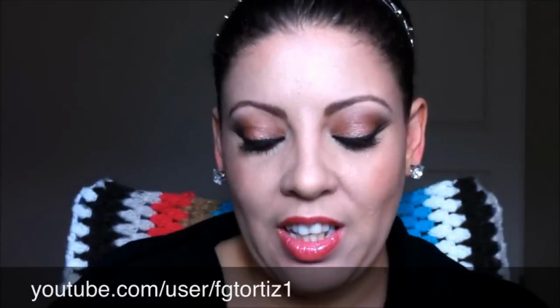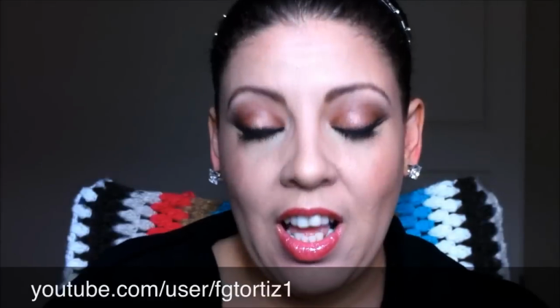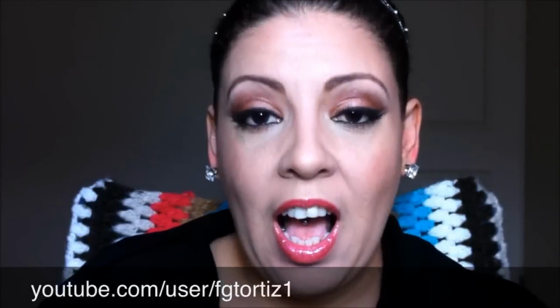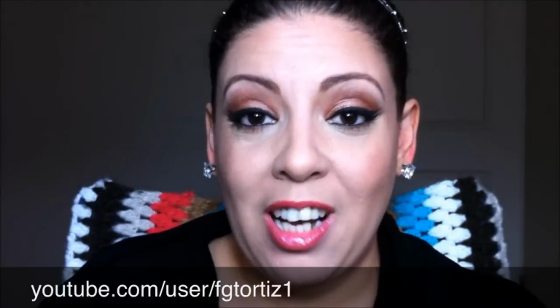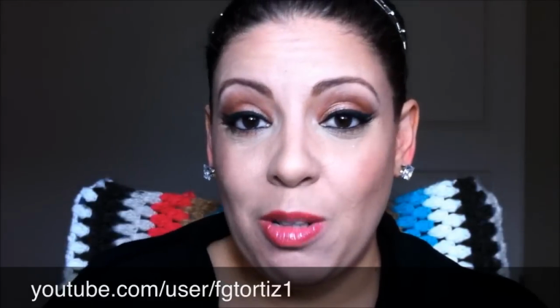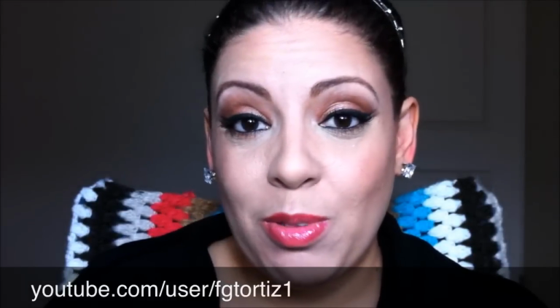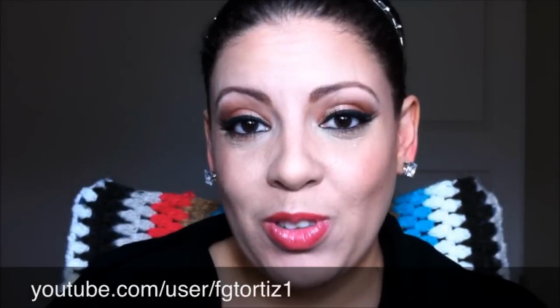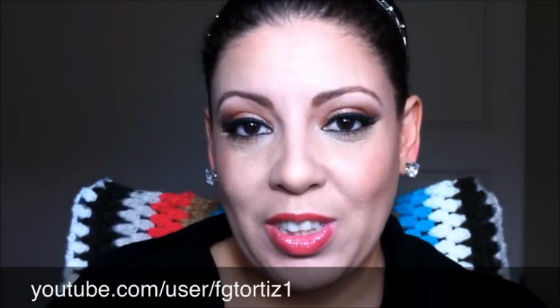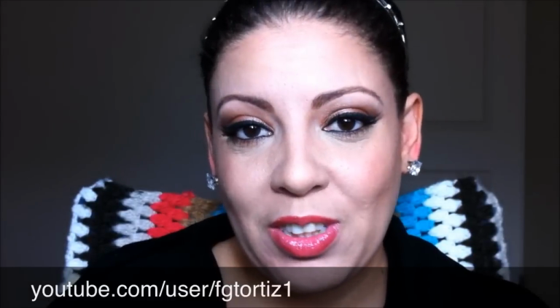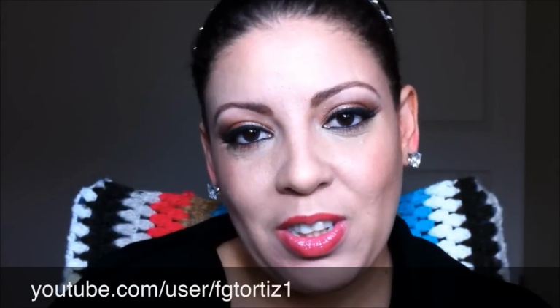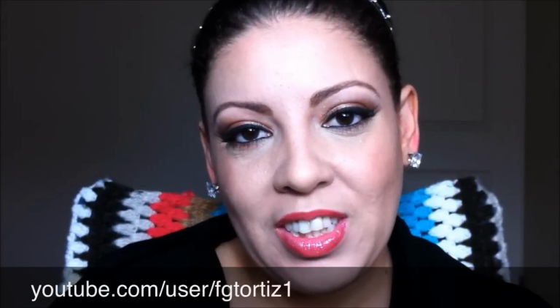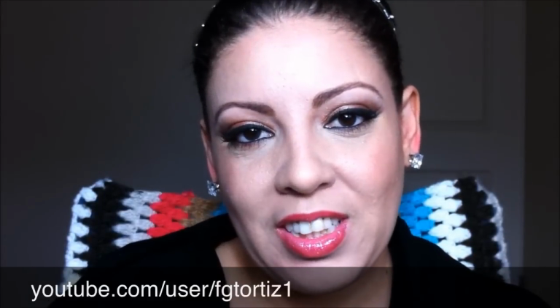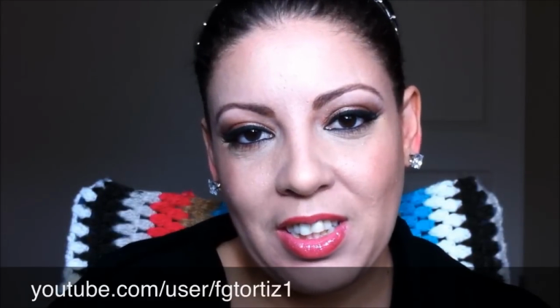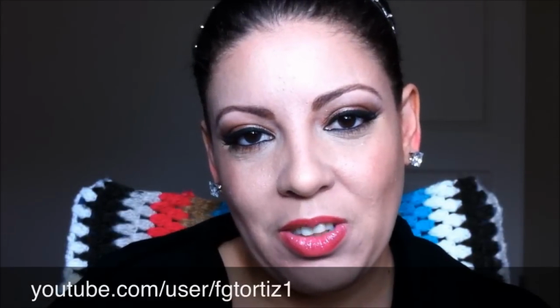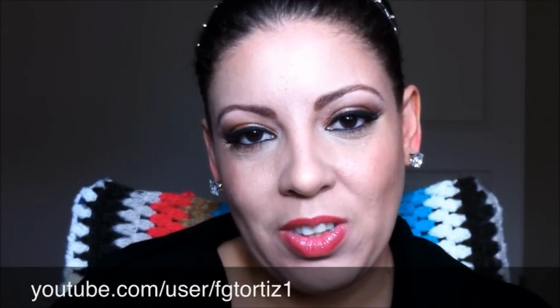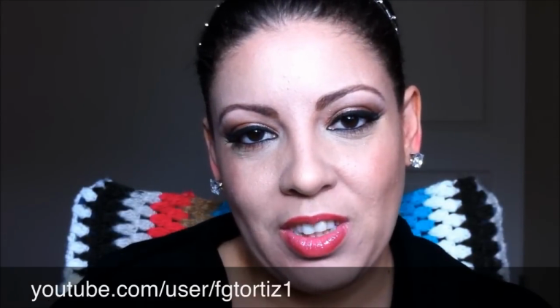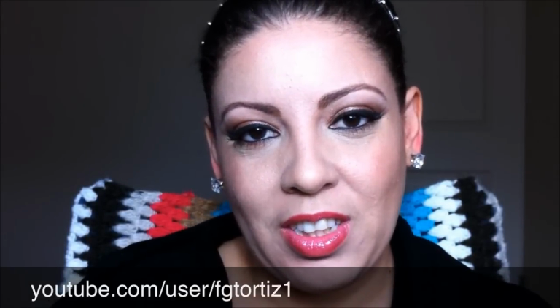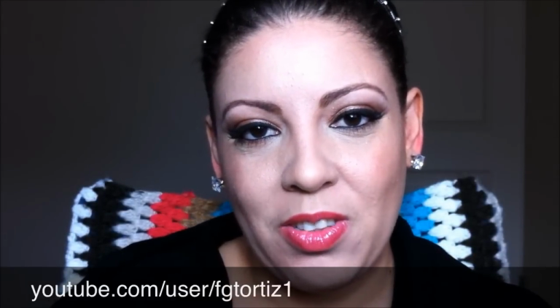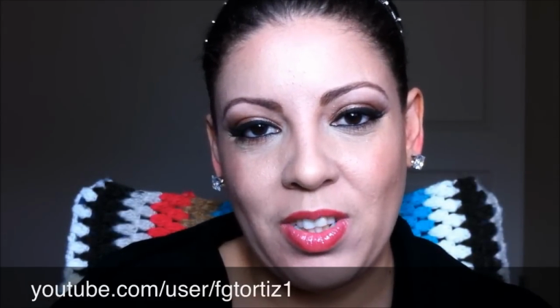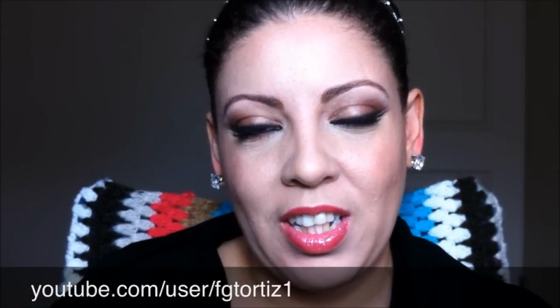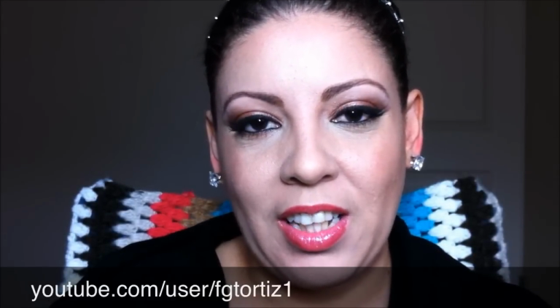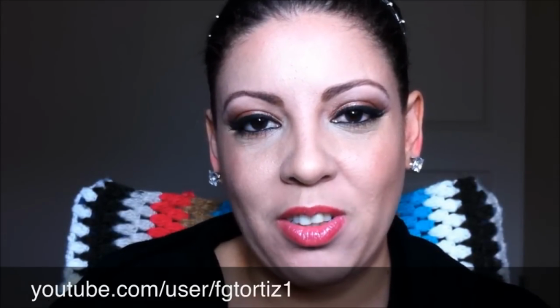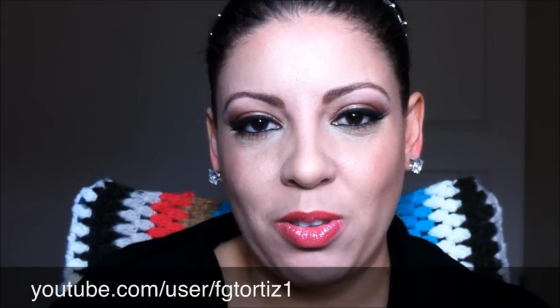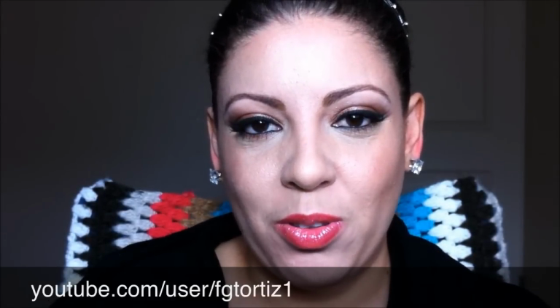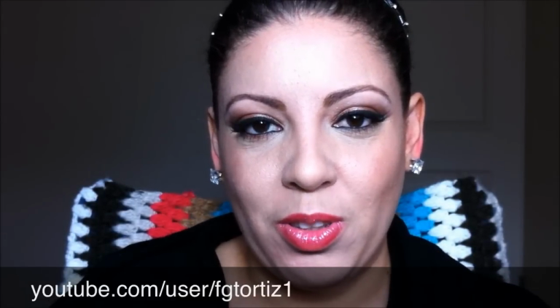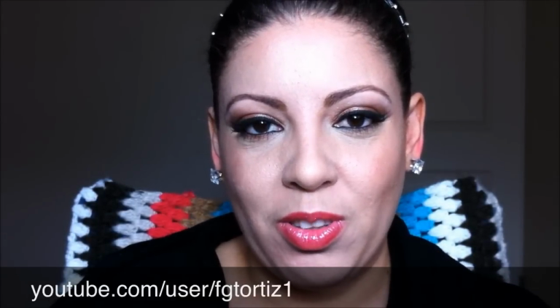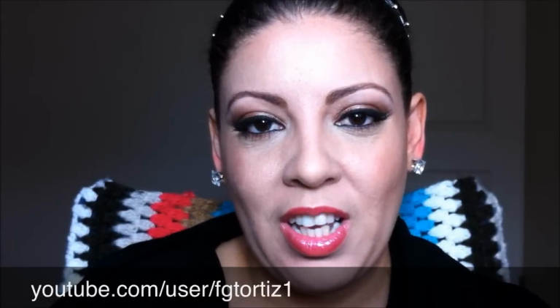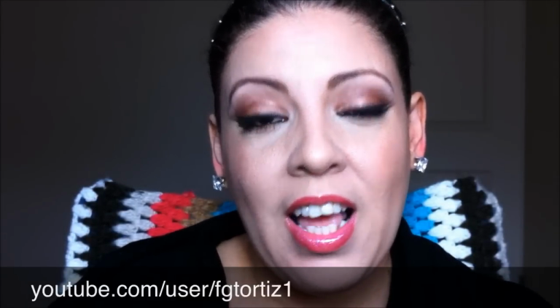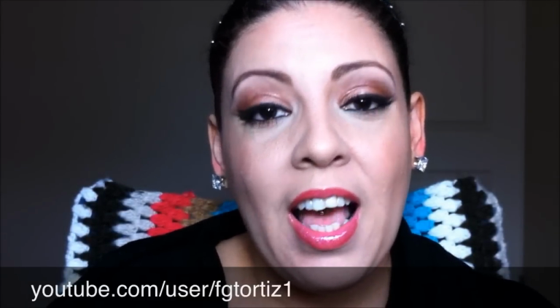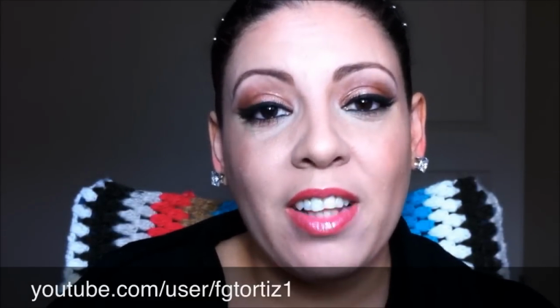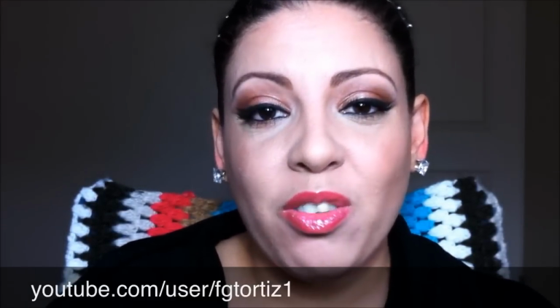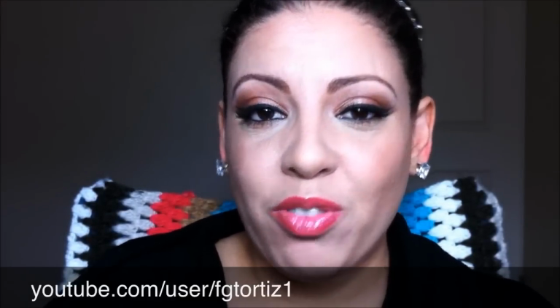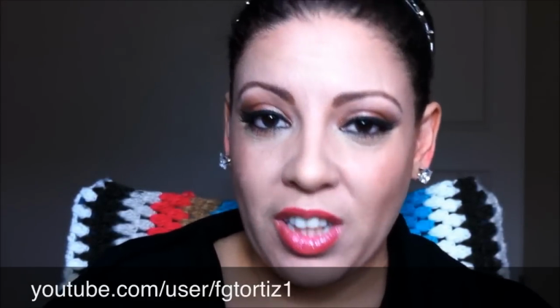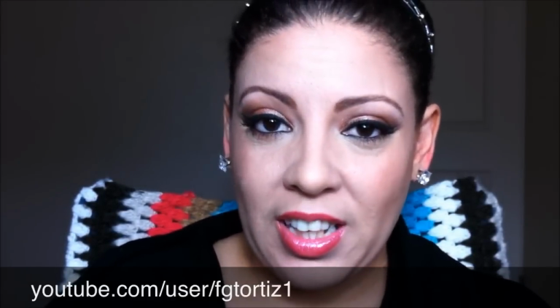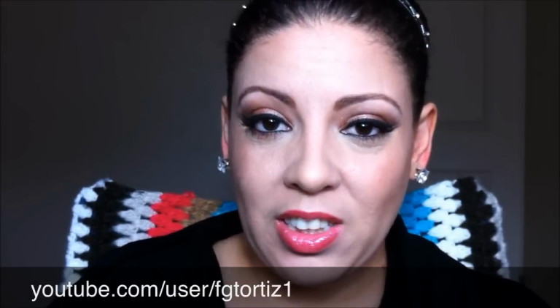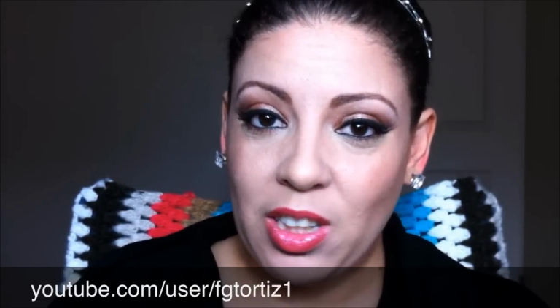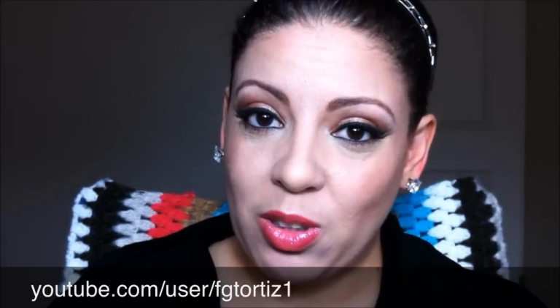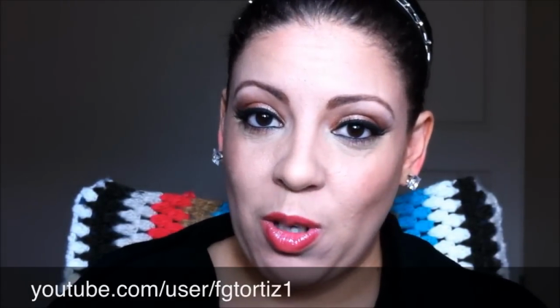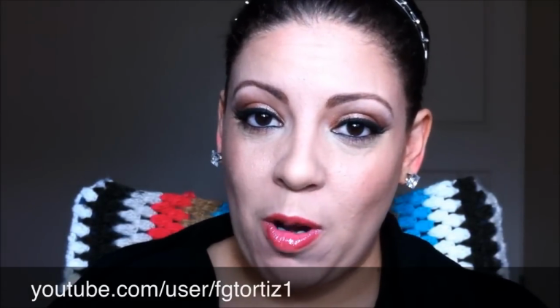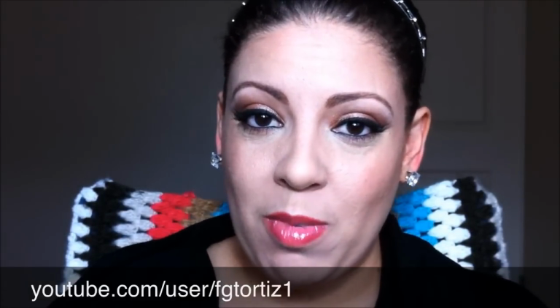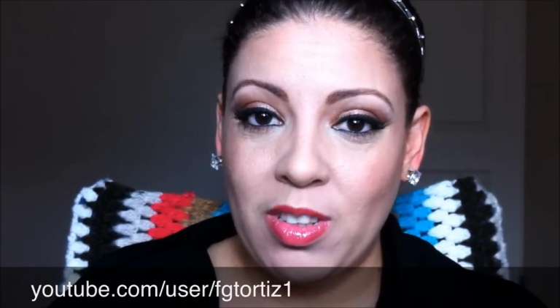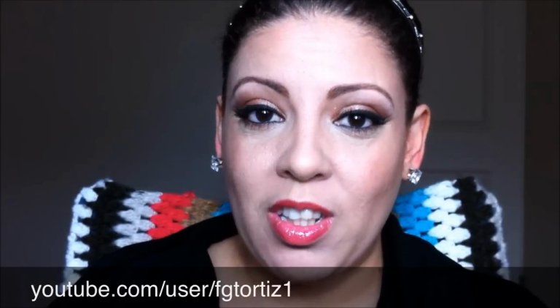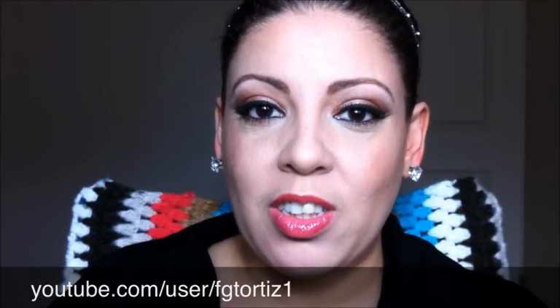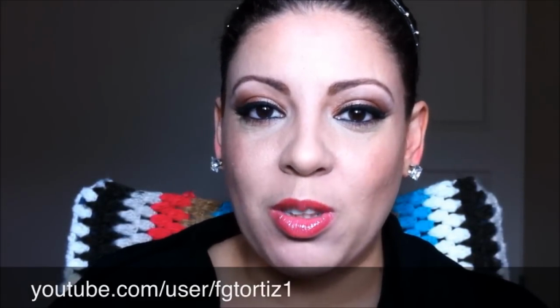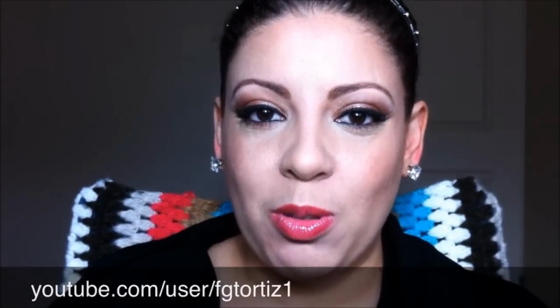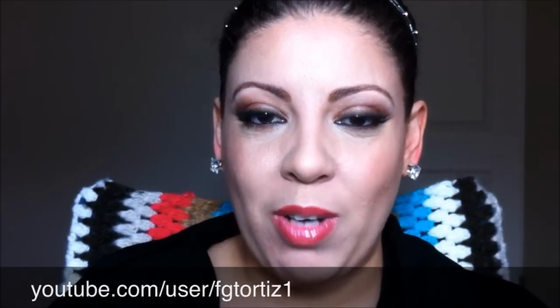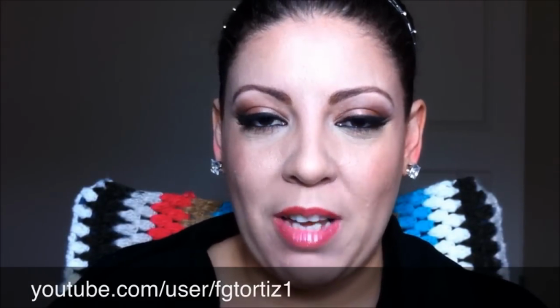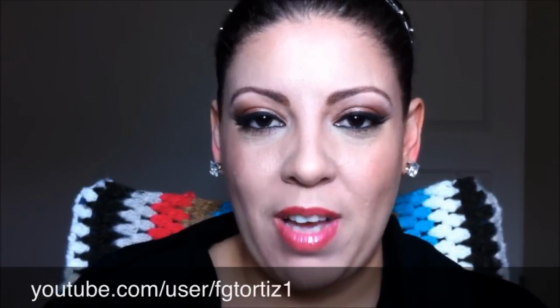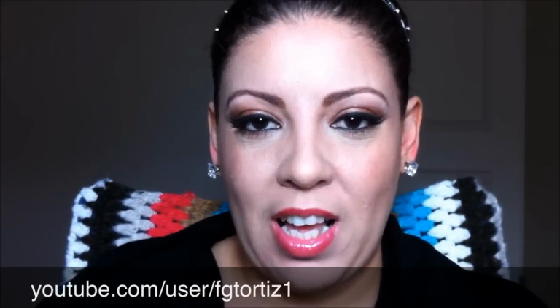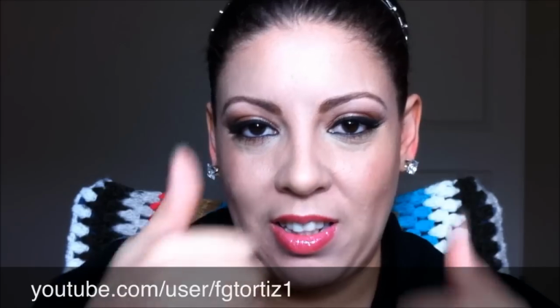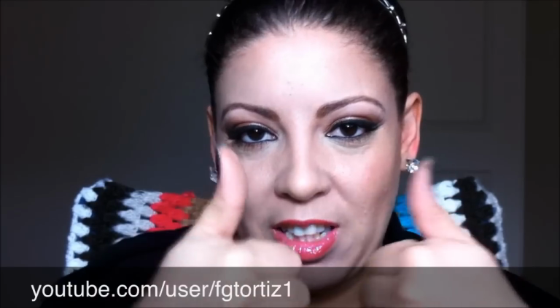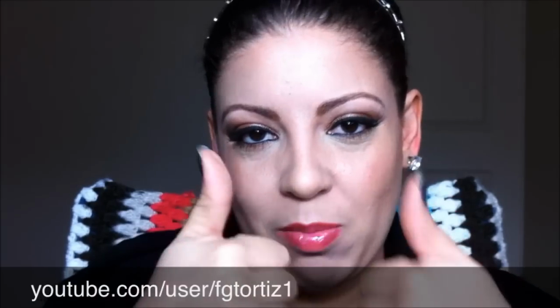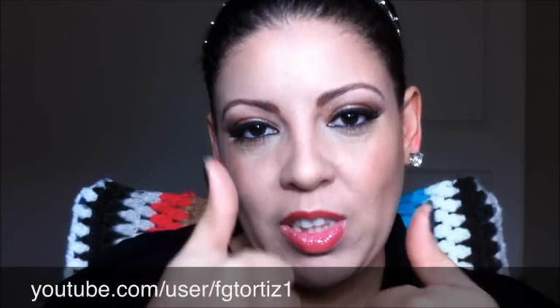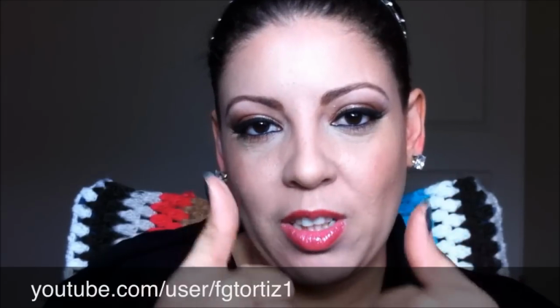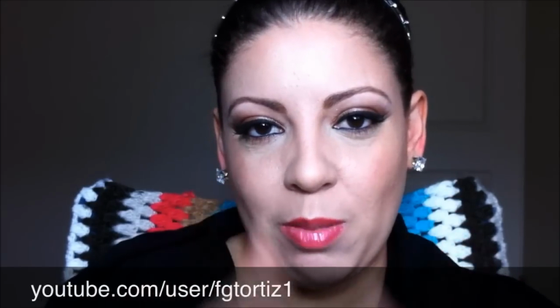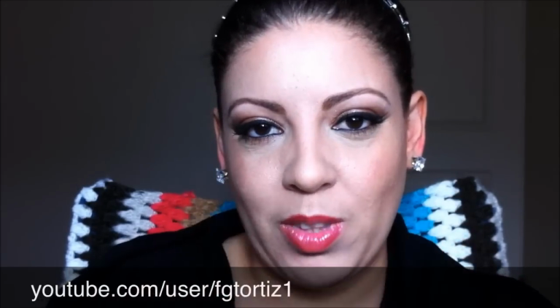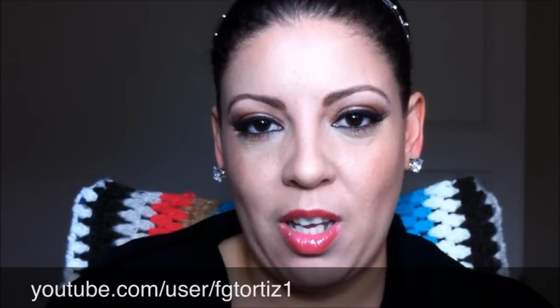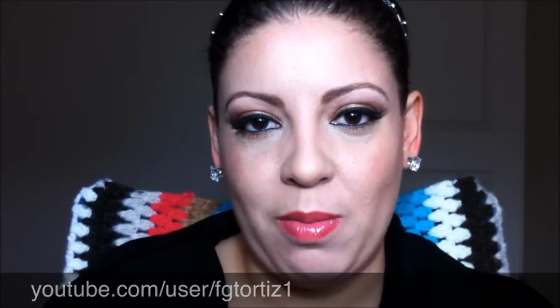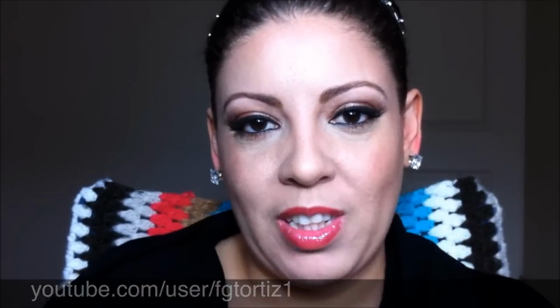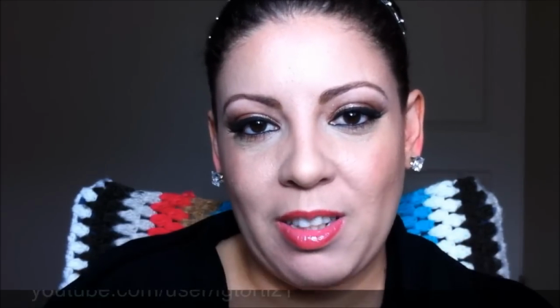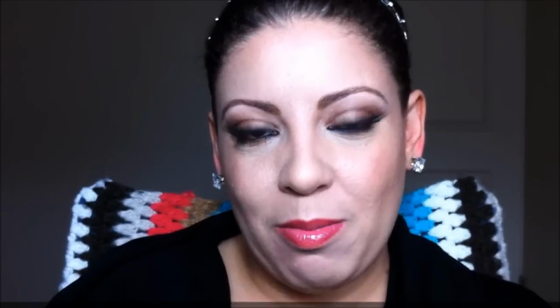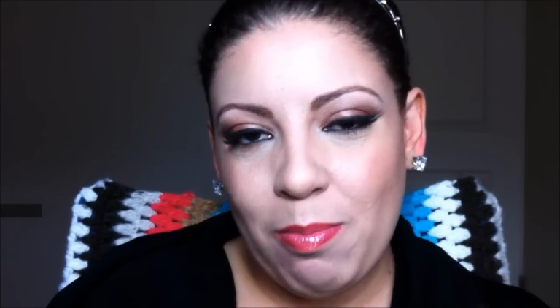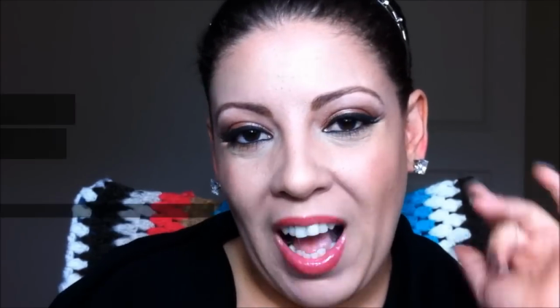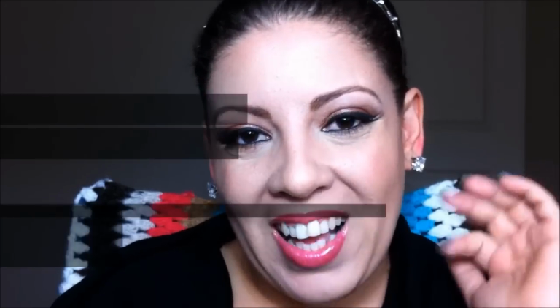I hope you enjoy. See you in the next tutorial and don't forget to comment, subscribe, and give me the thumbs up. Bye!